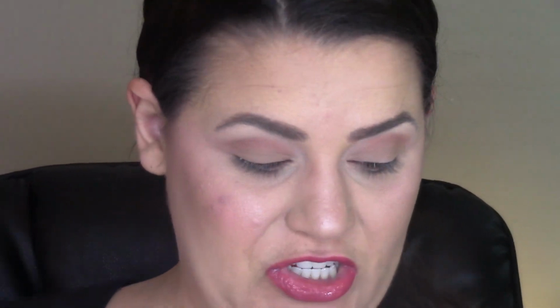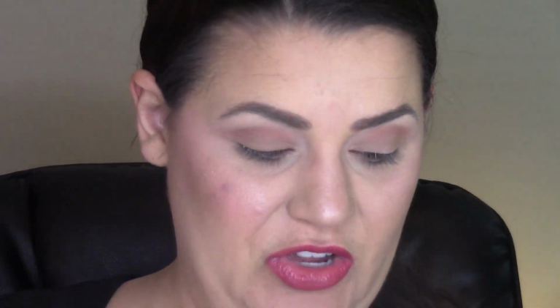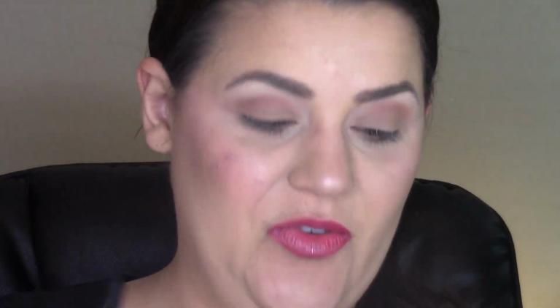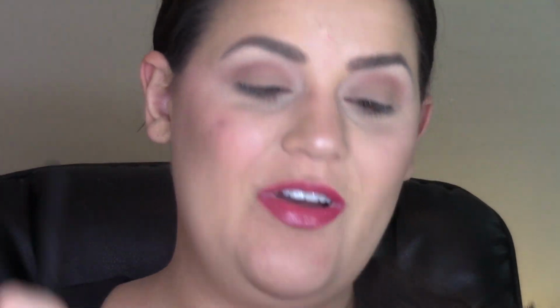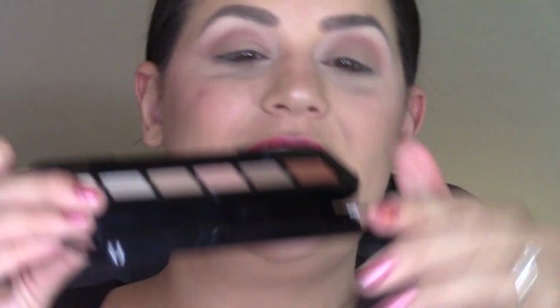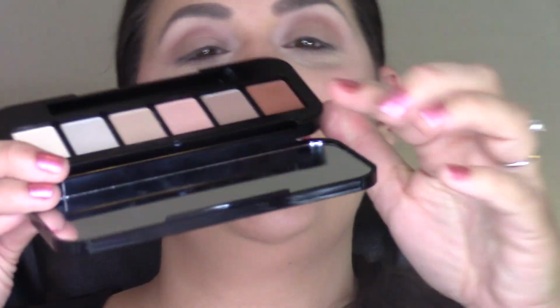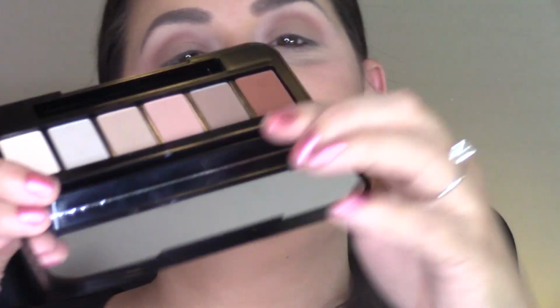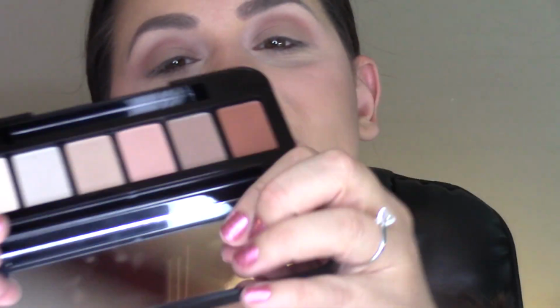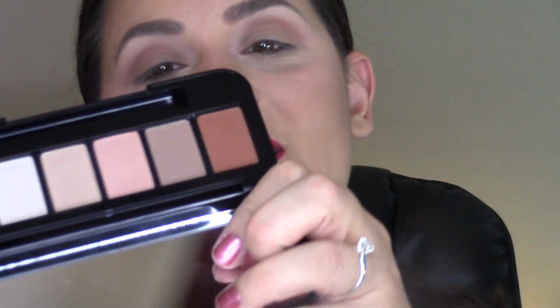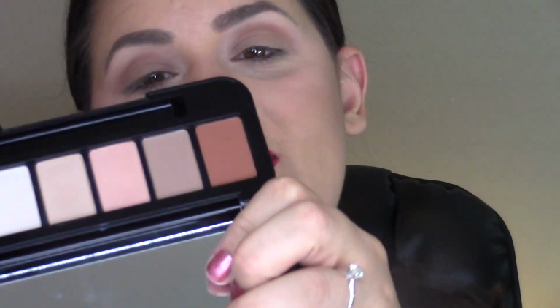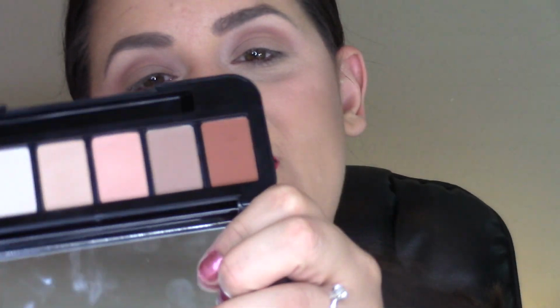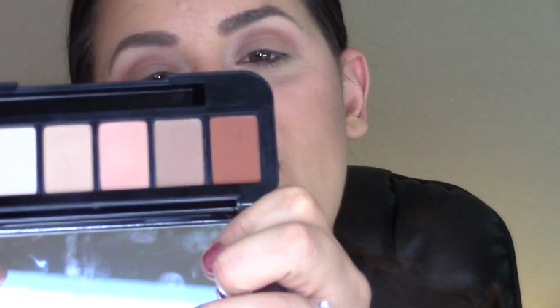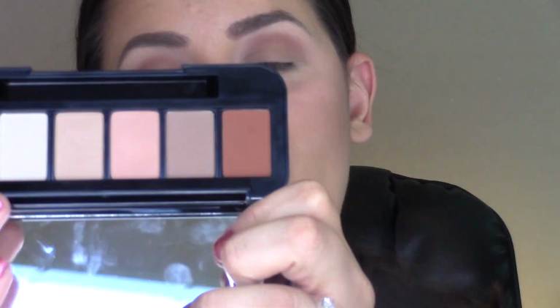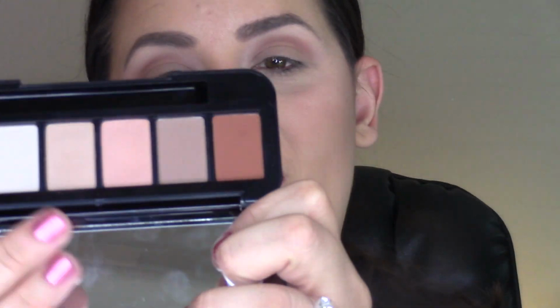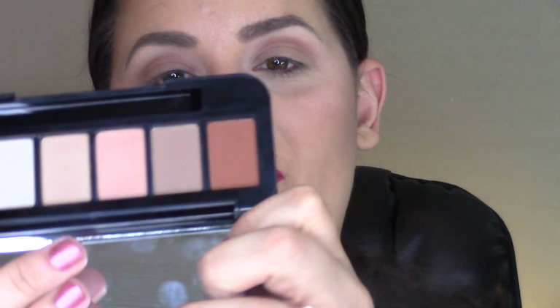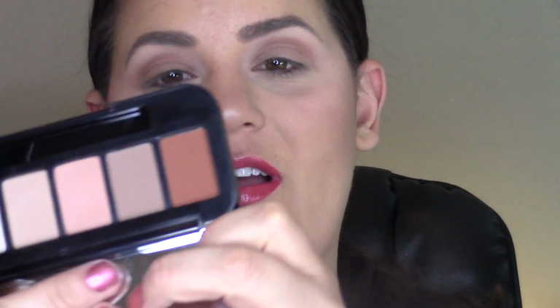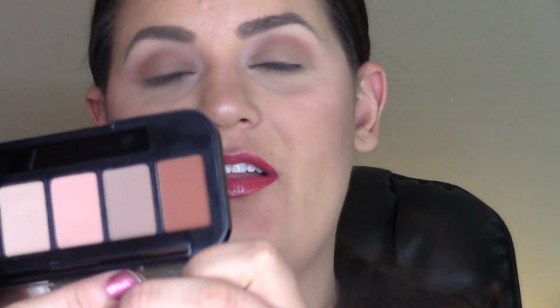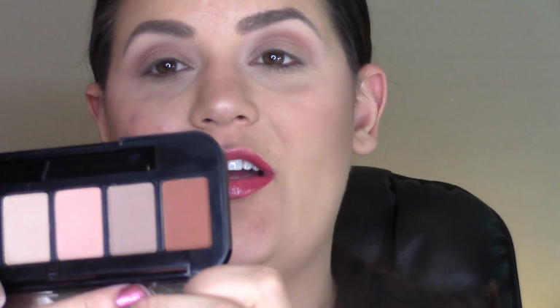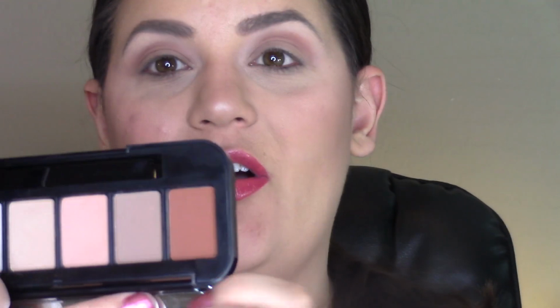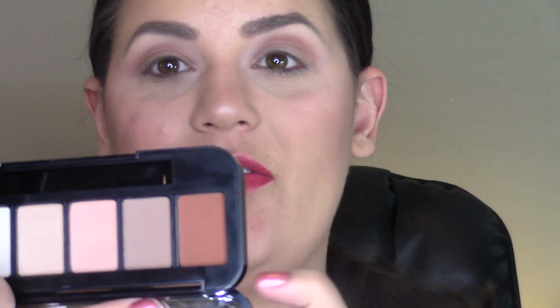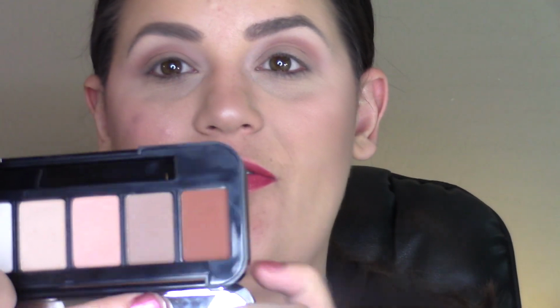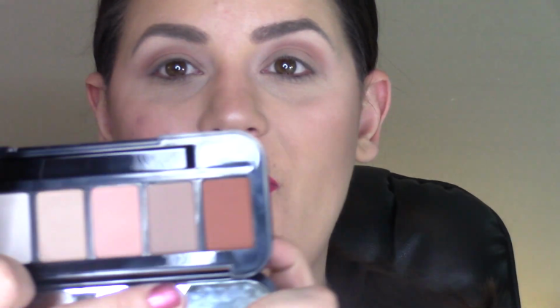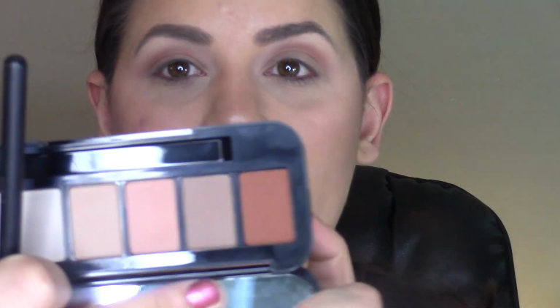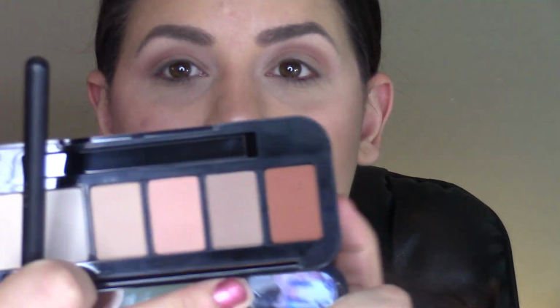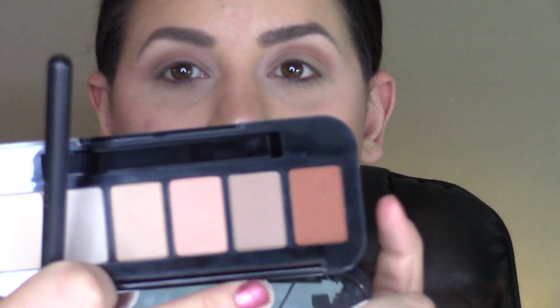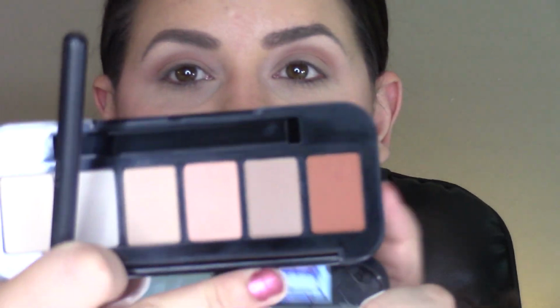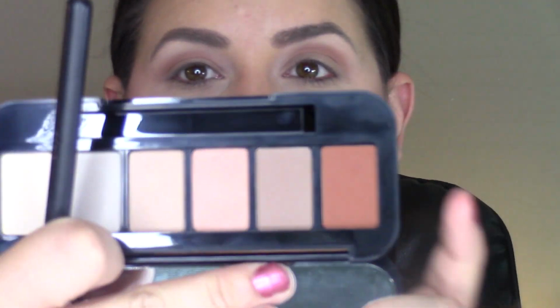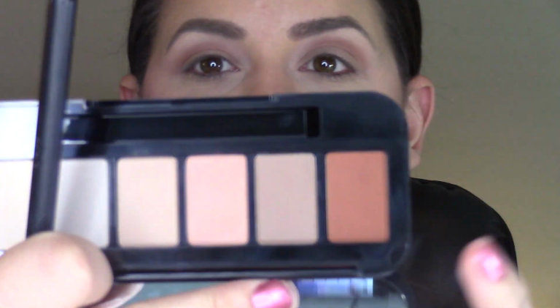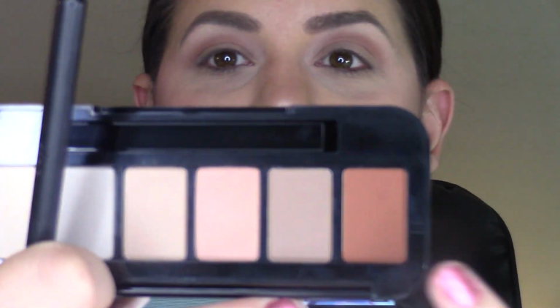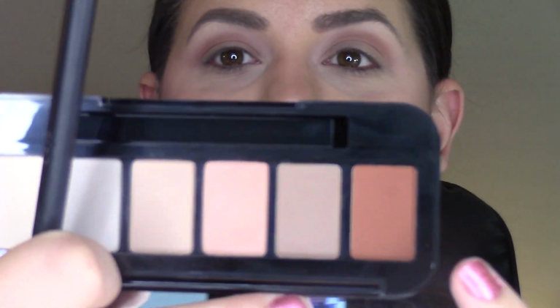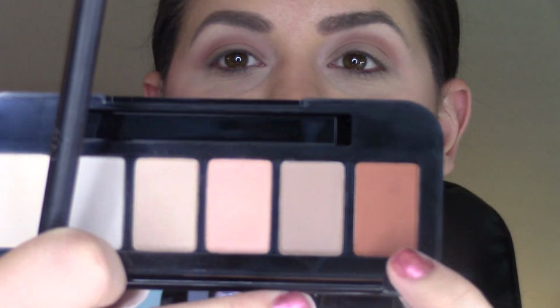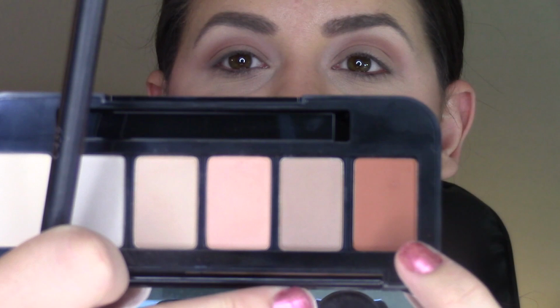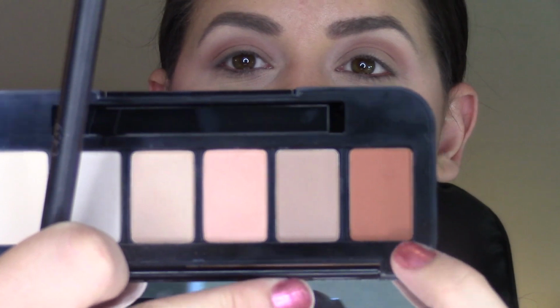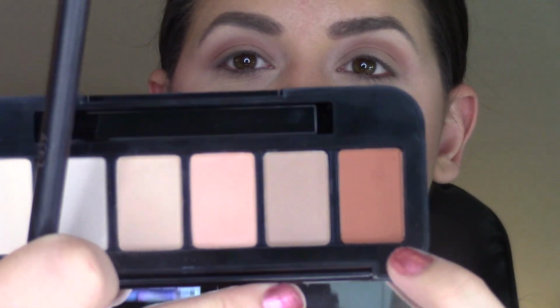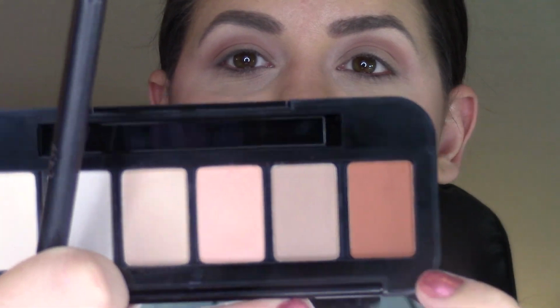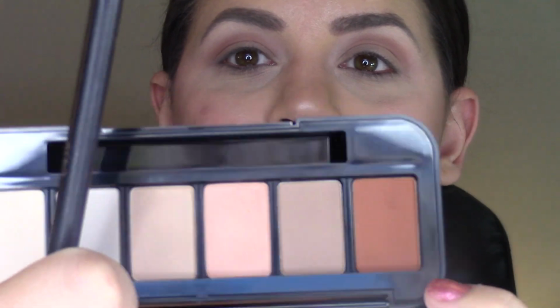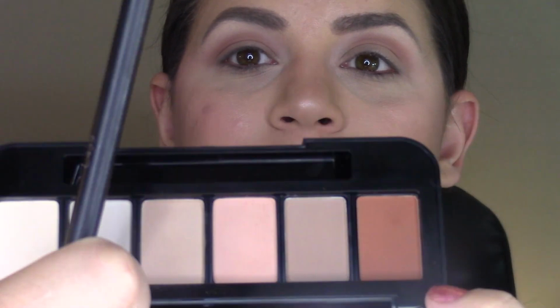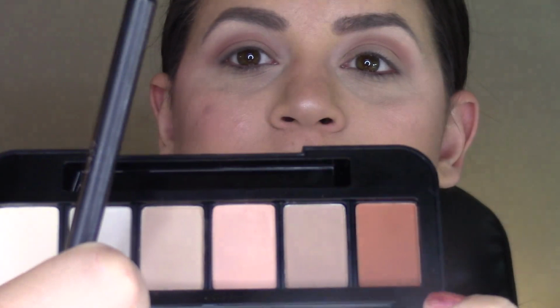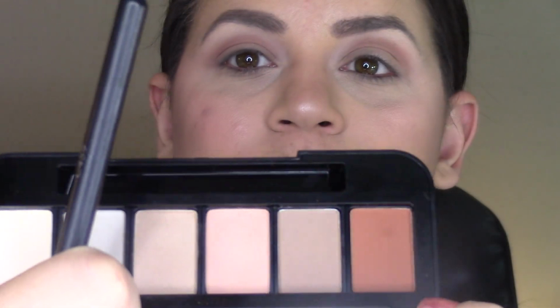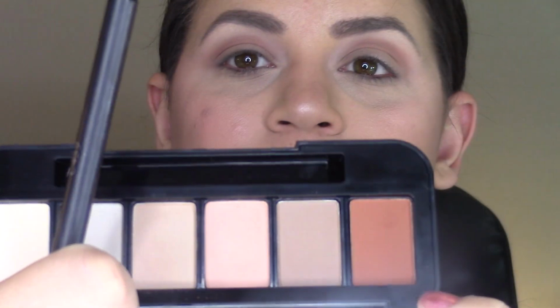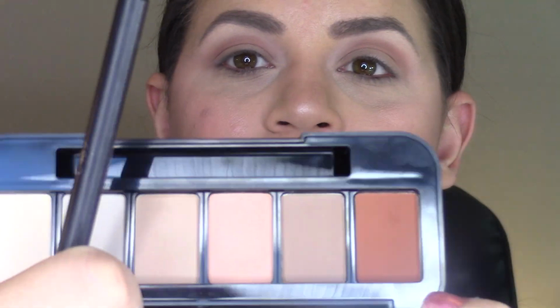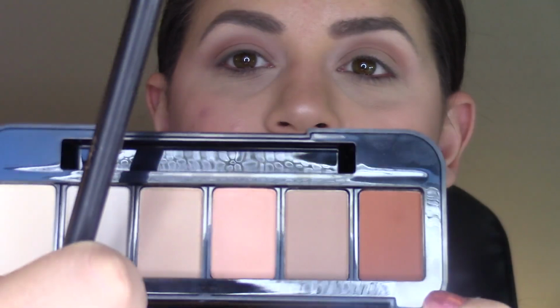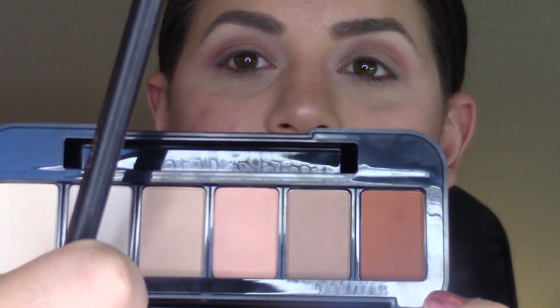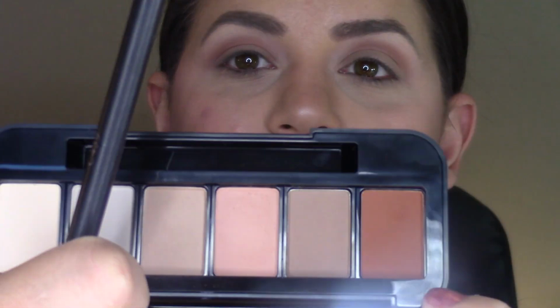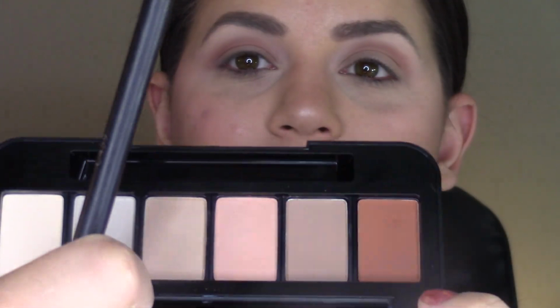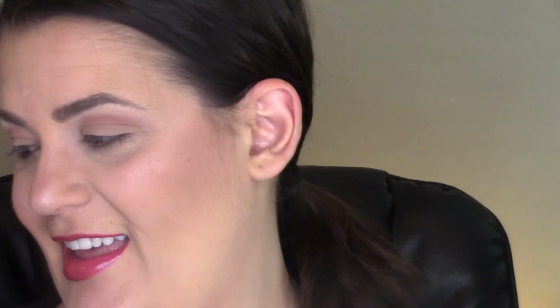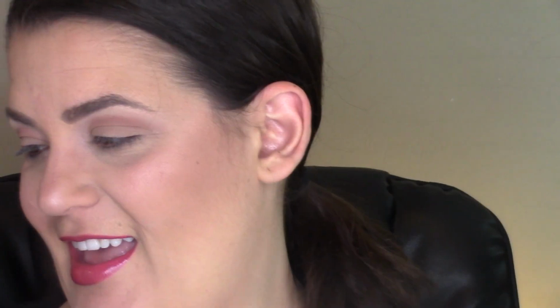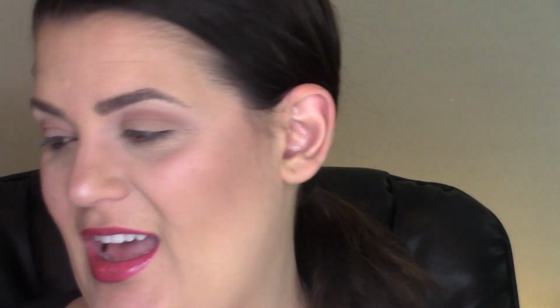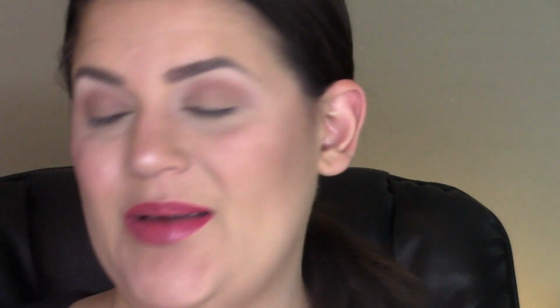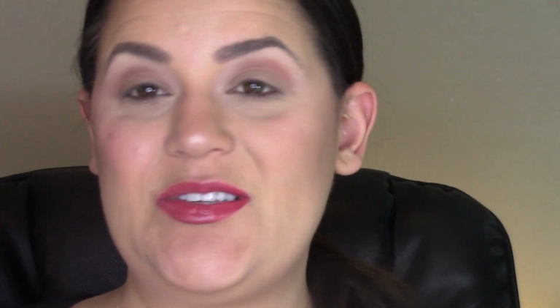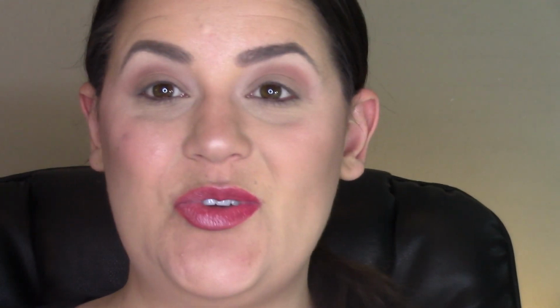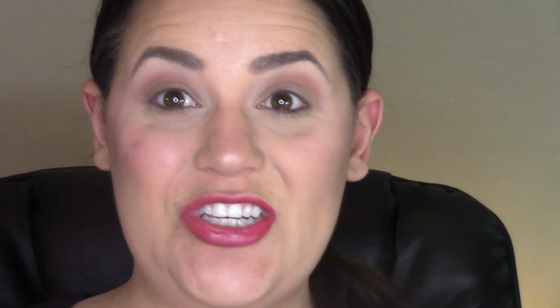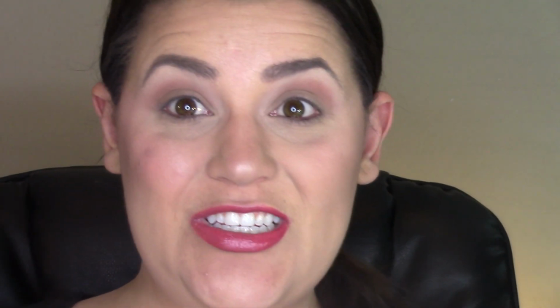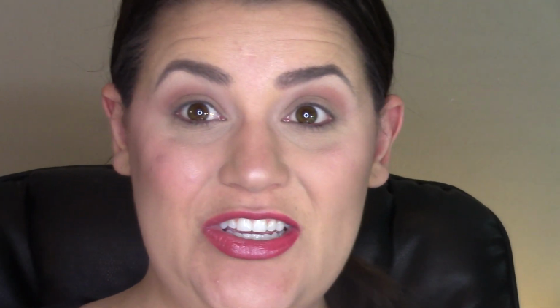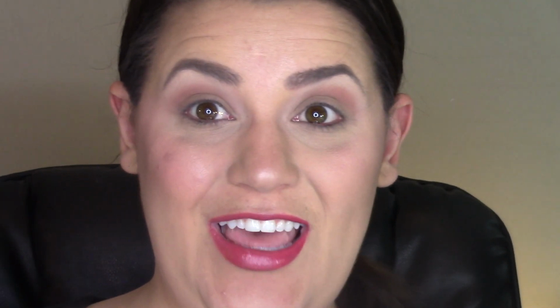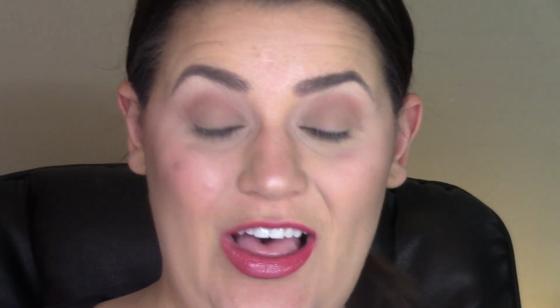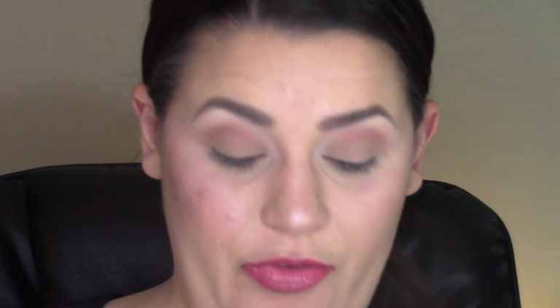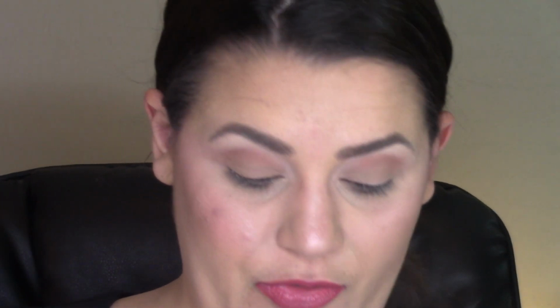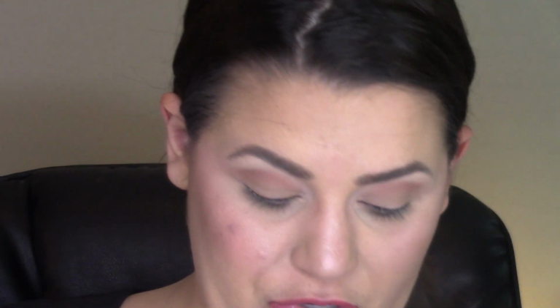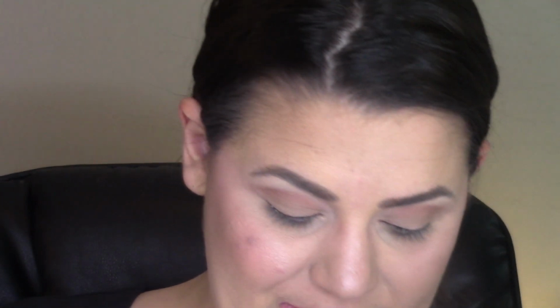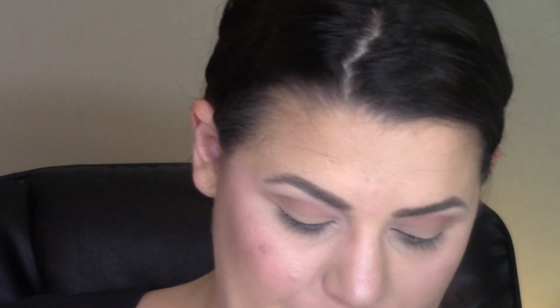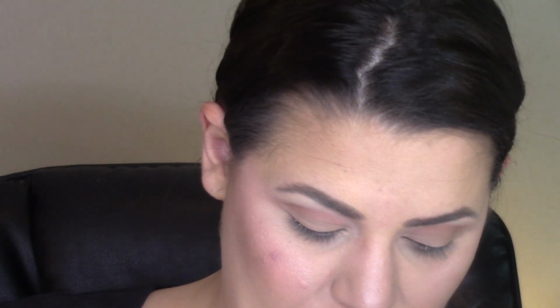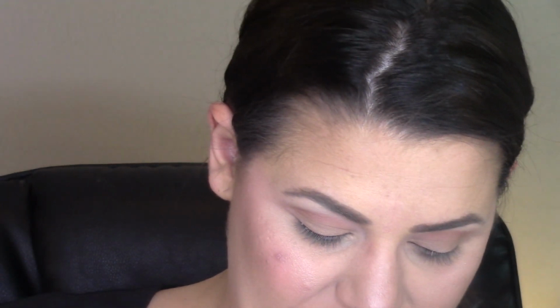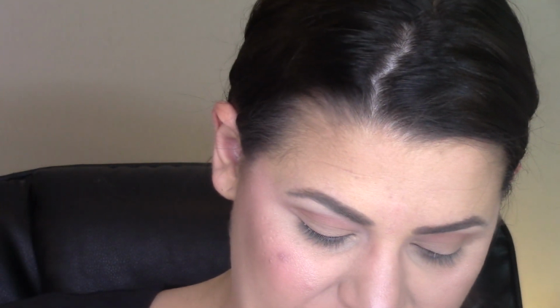Now the star of the show is this deep brown color called Filthy Rich. I'm switching to the ELF crease brush for this one.